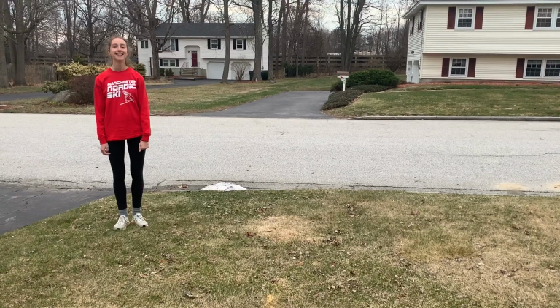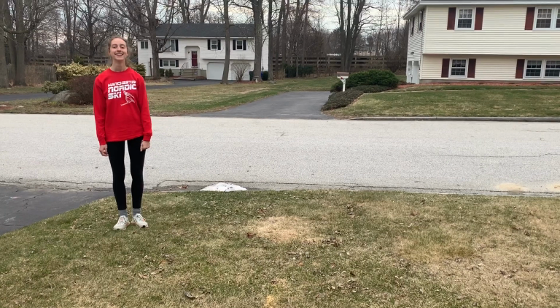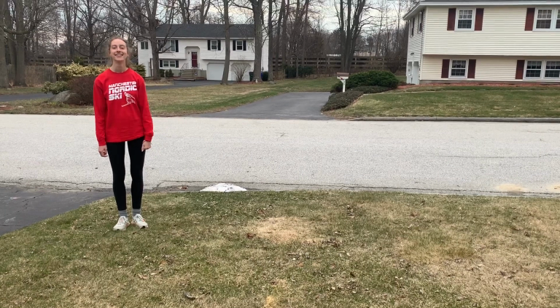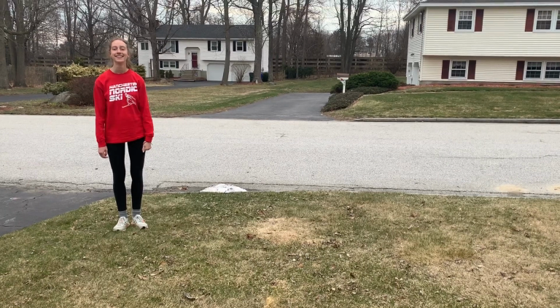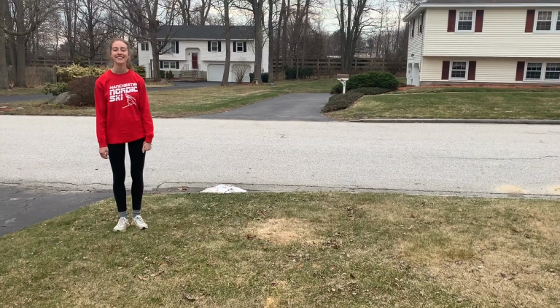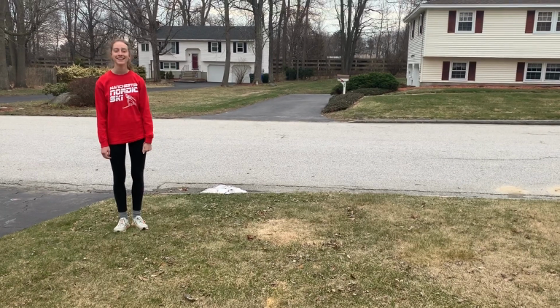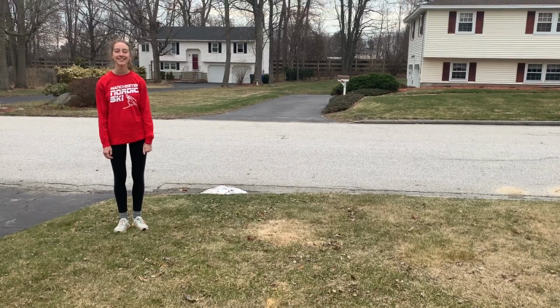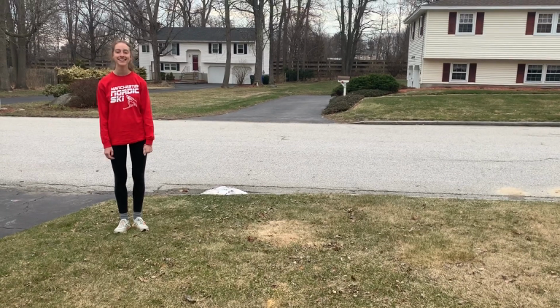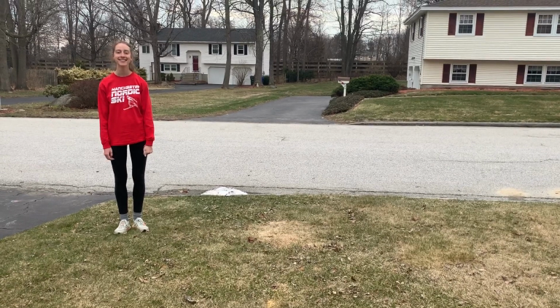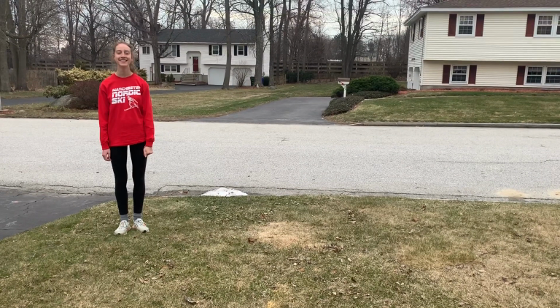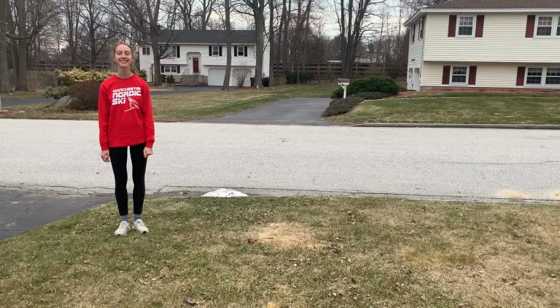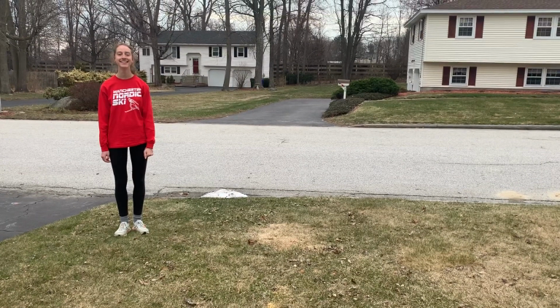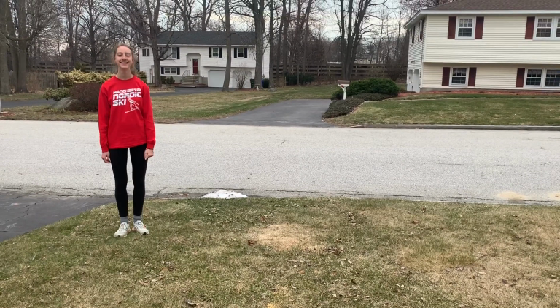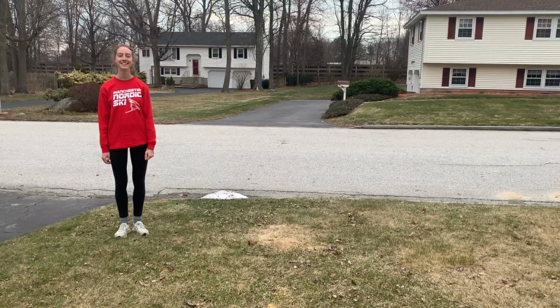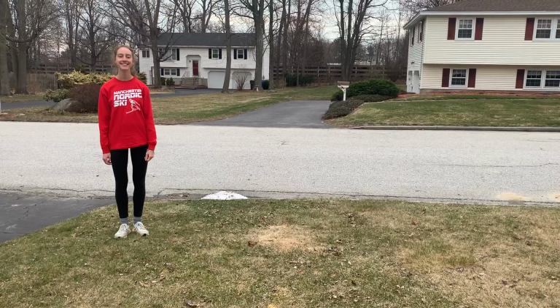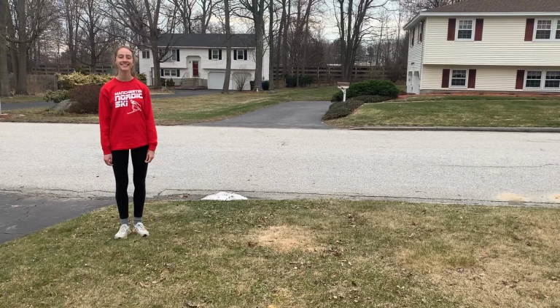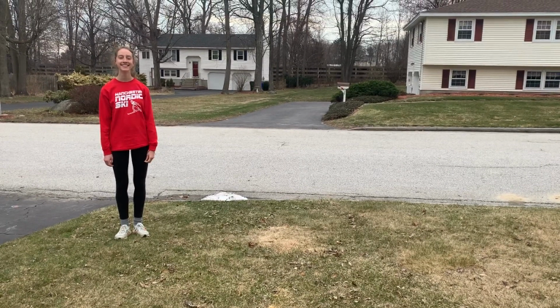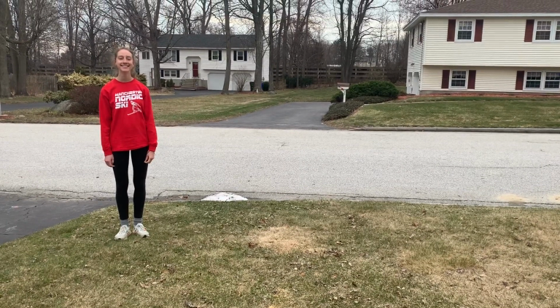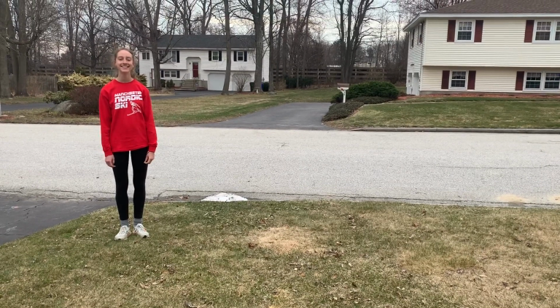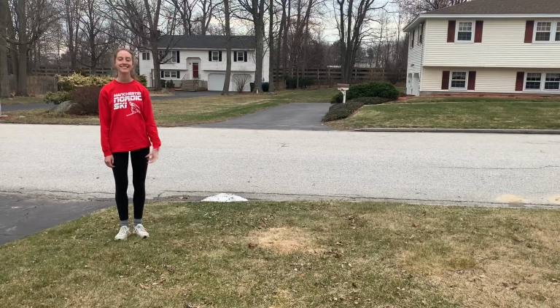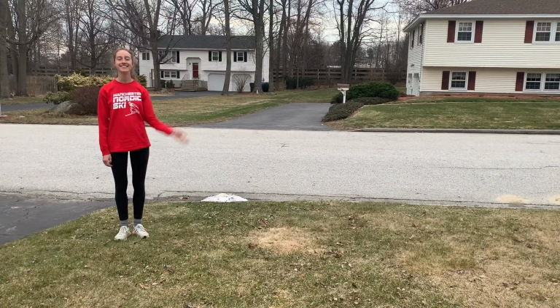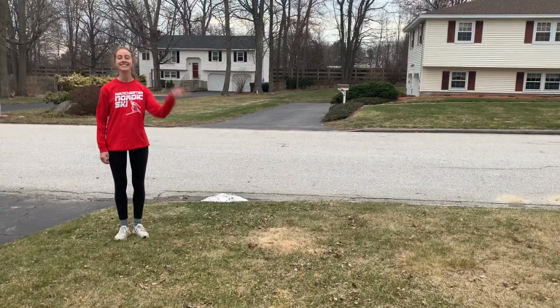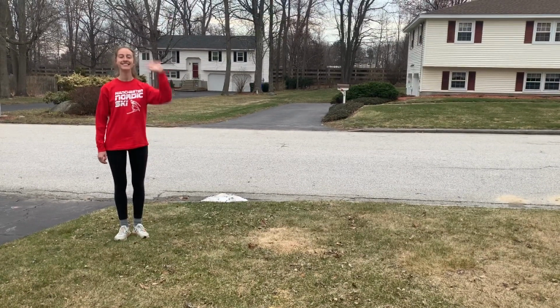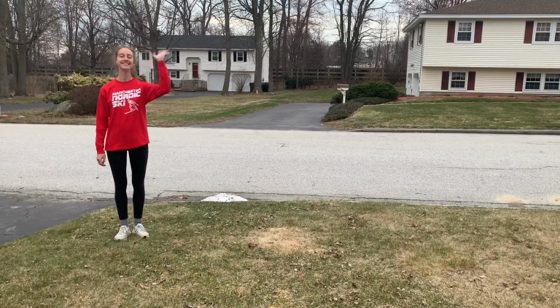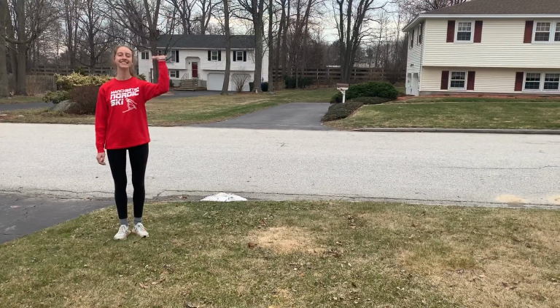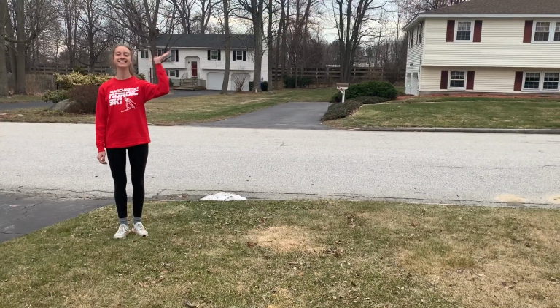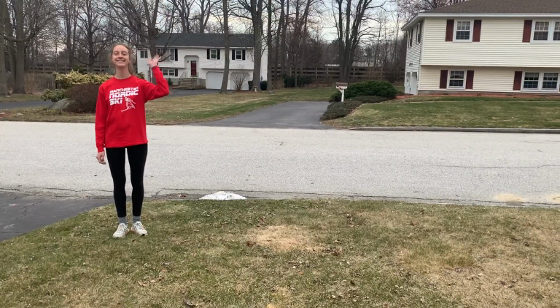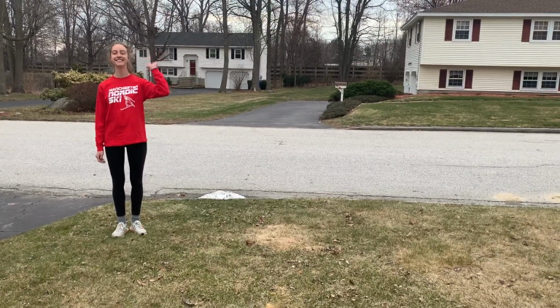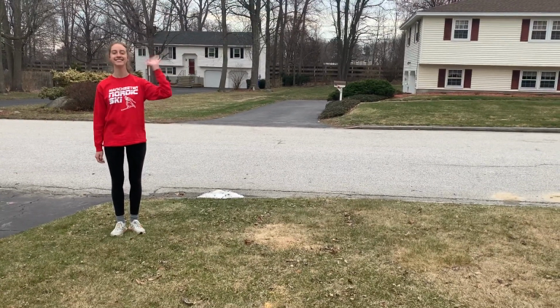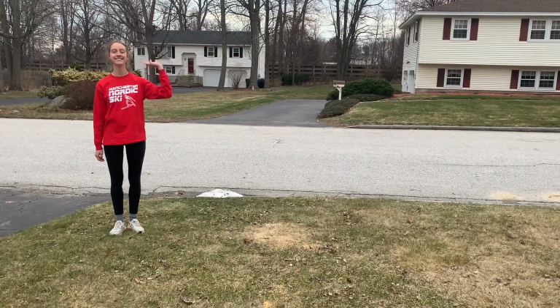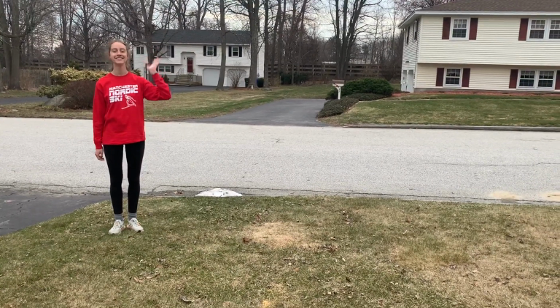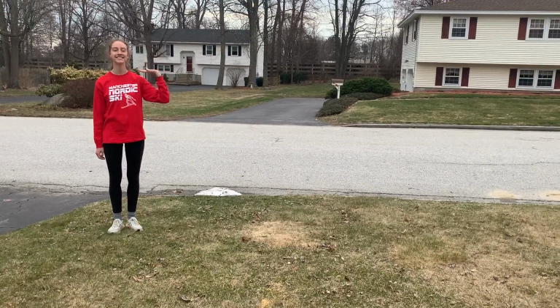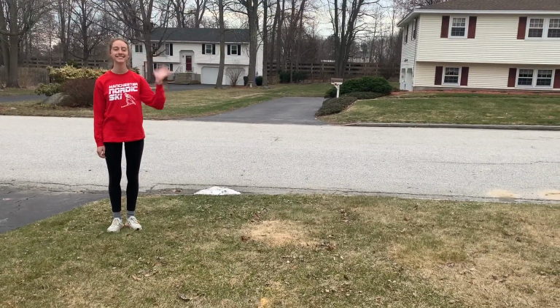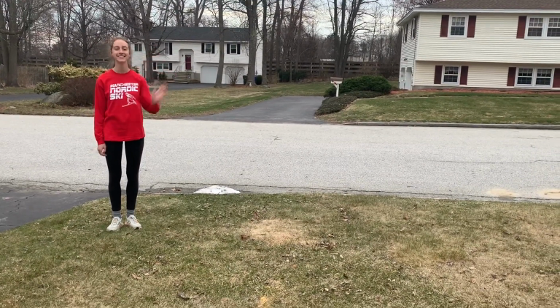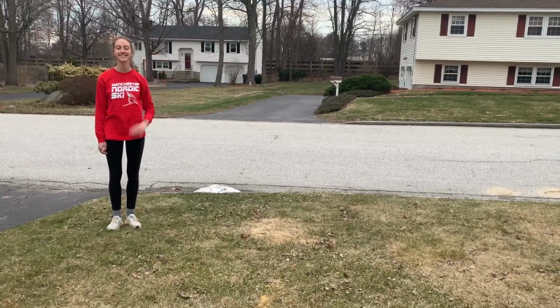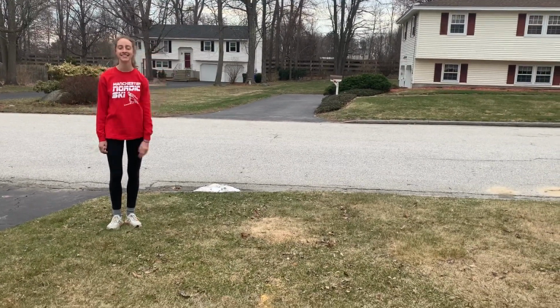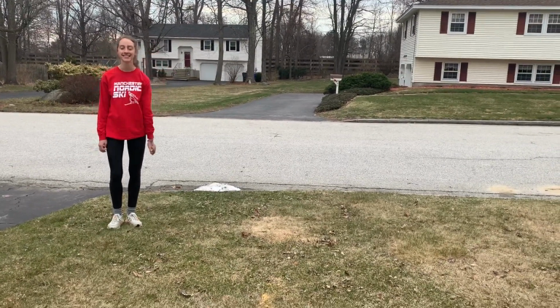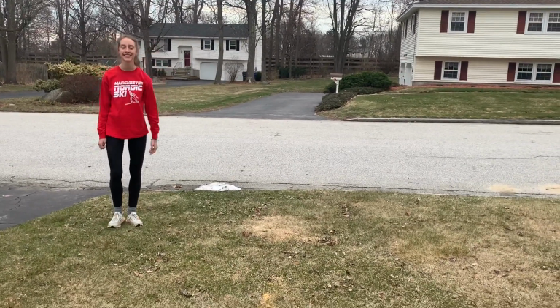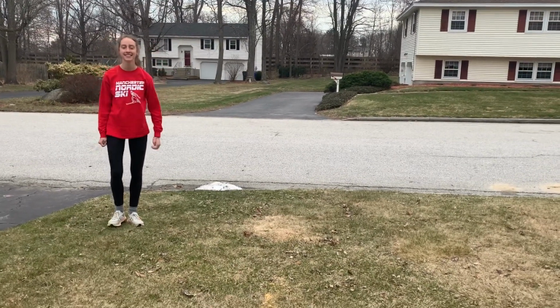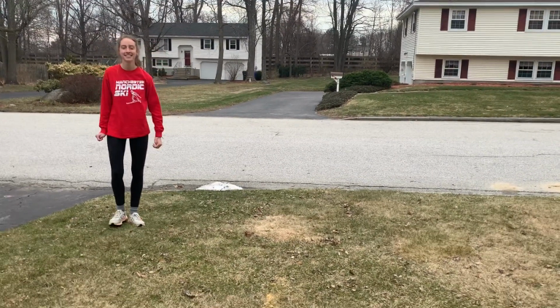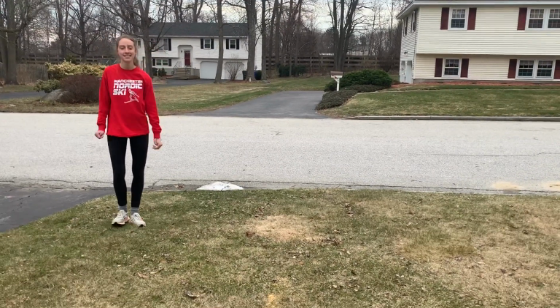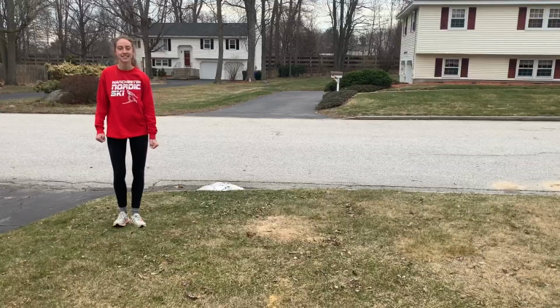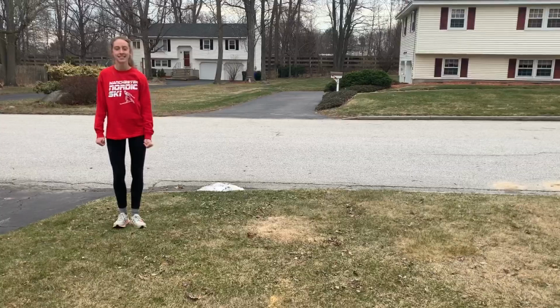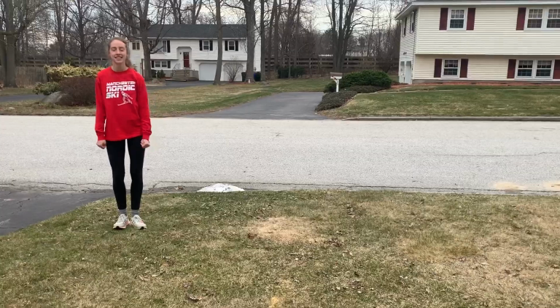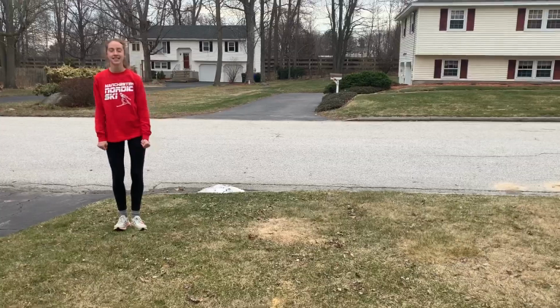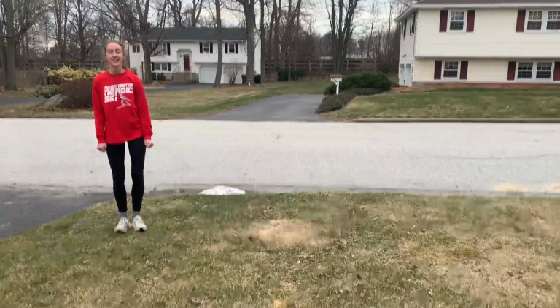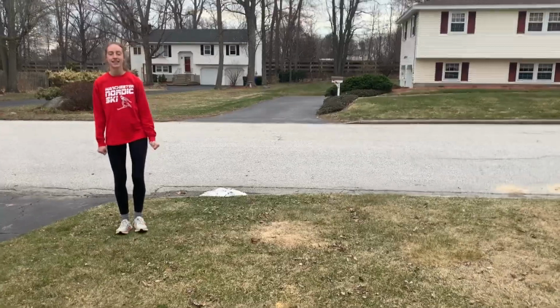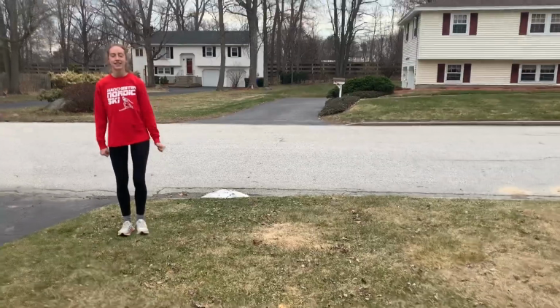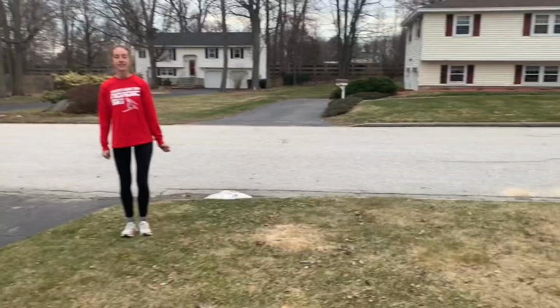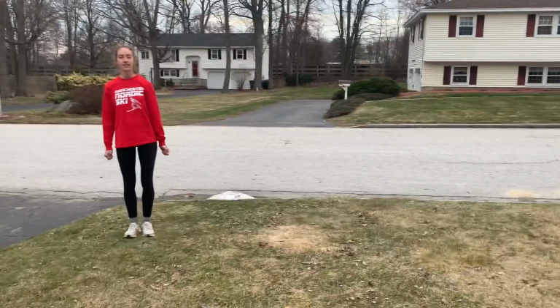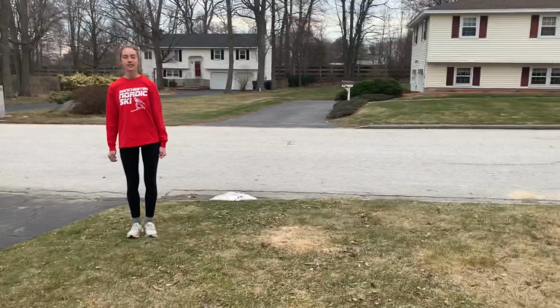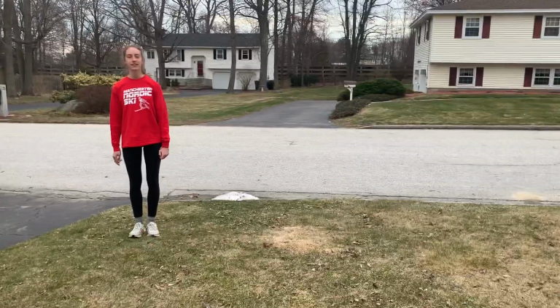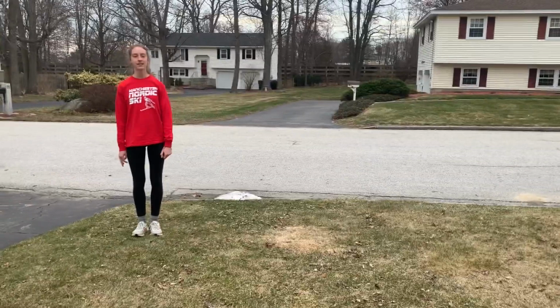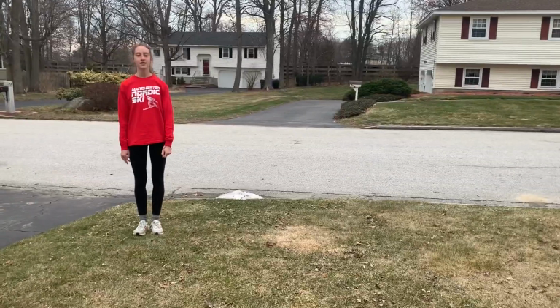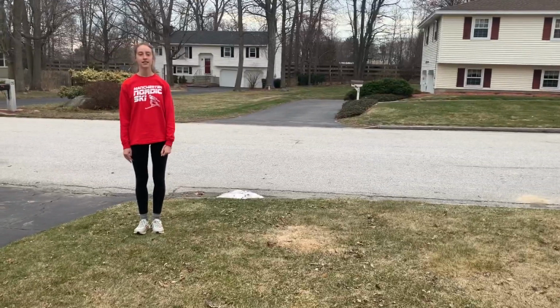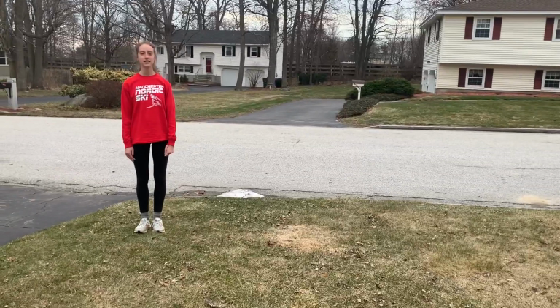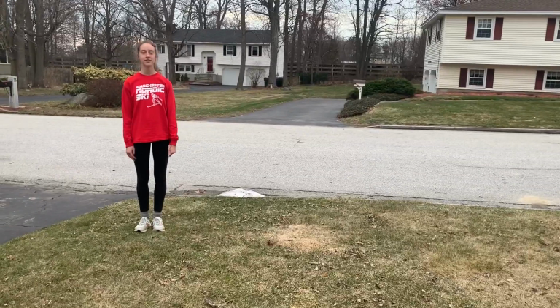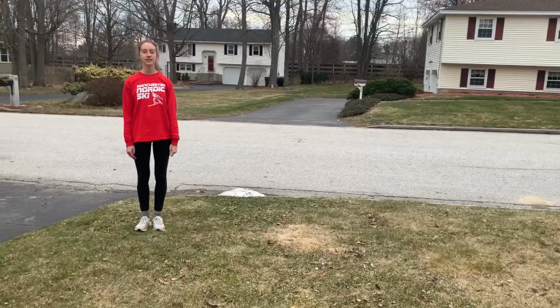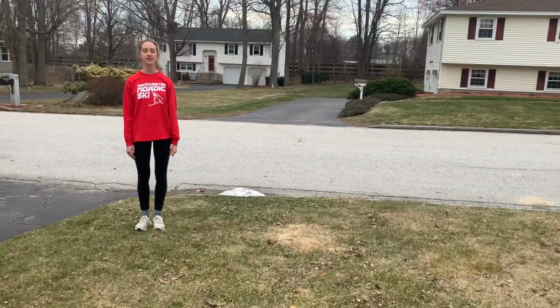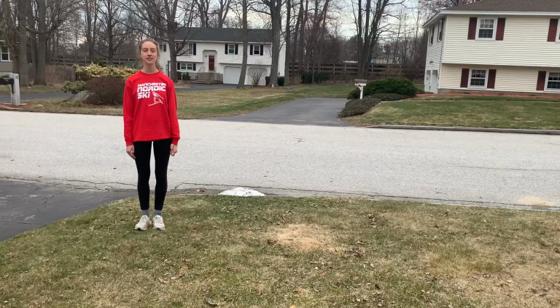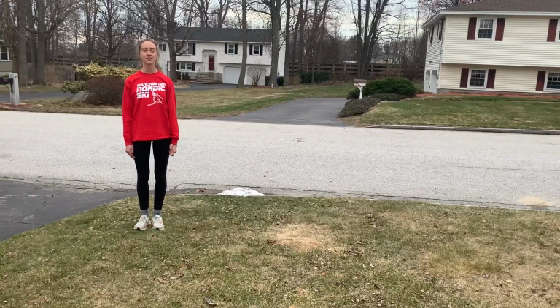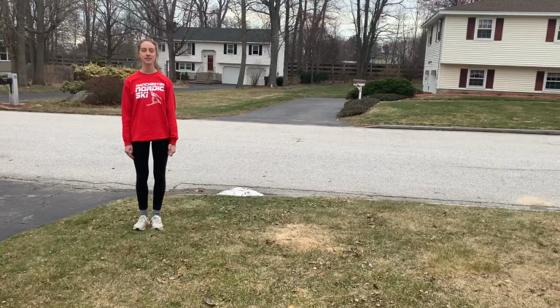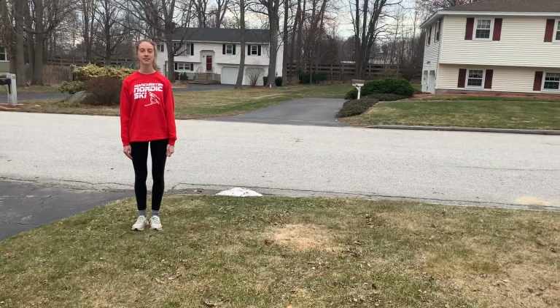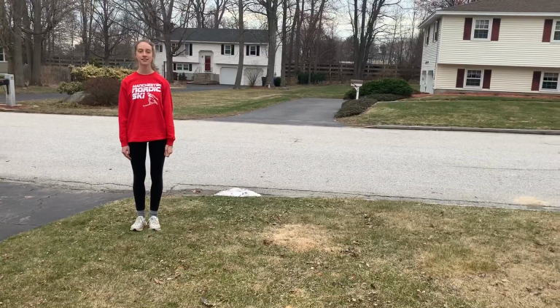Hello friends, it's Miss Tammy and my daughter Emily. We're going to show you the difference between galloping and skipping.